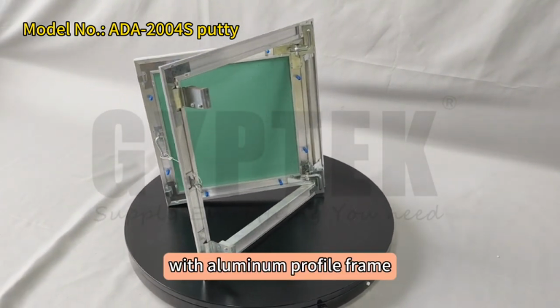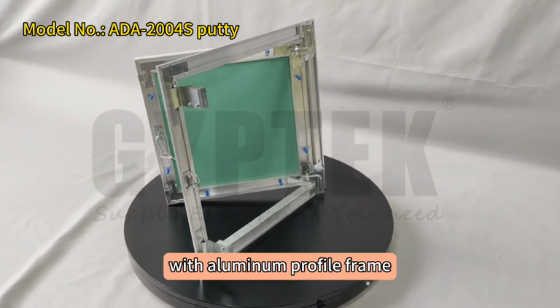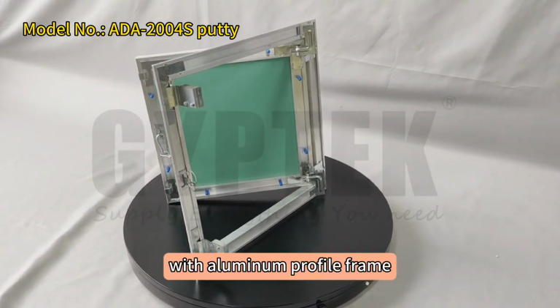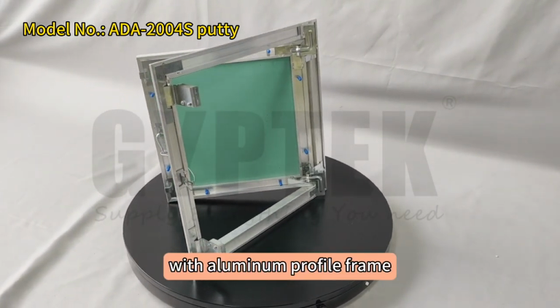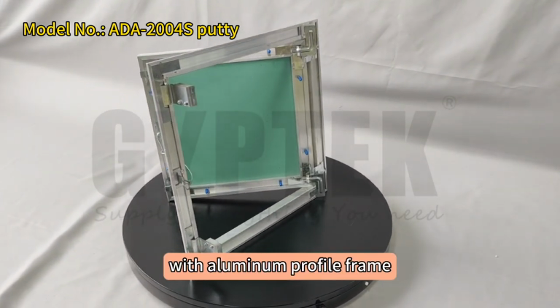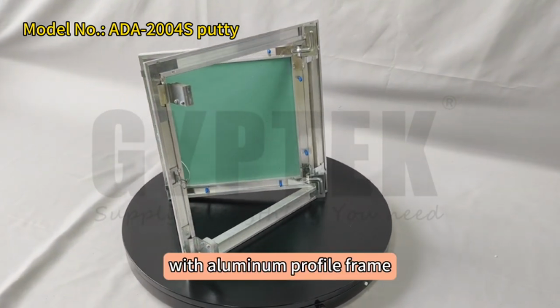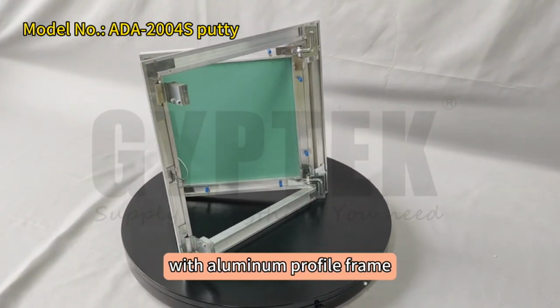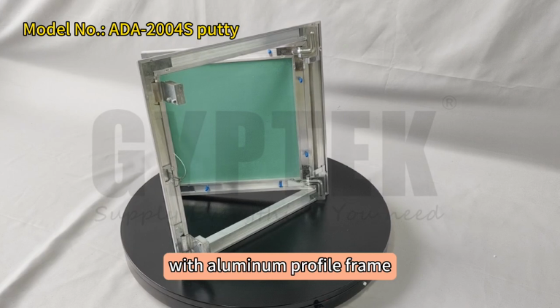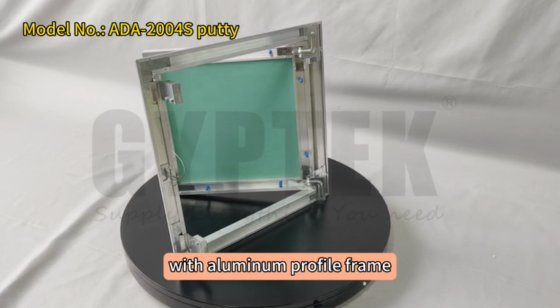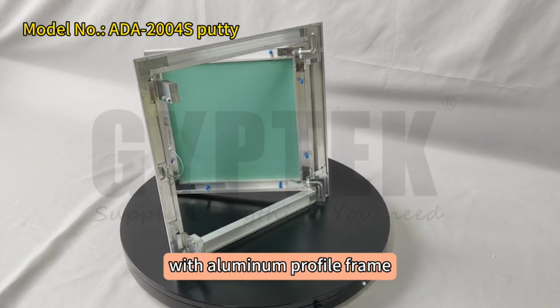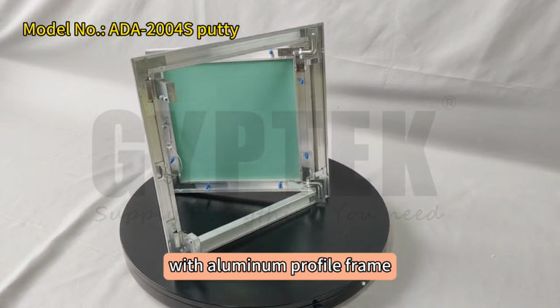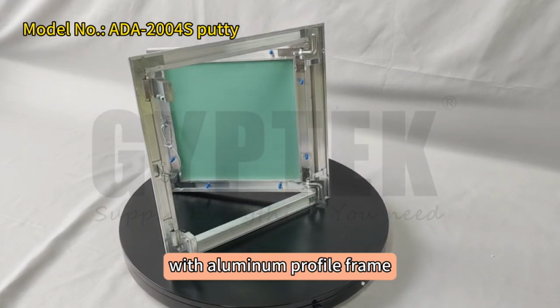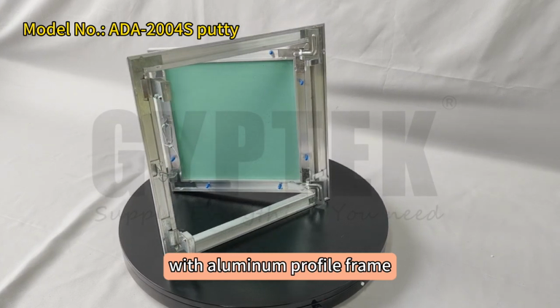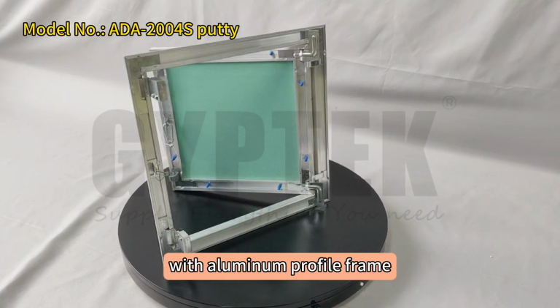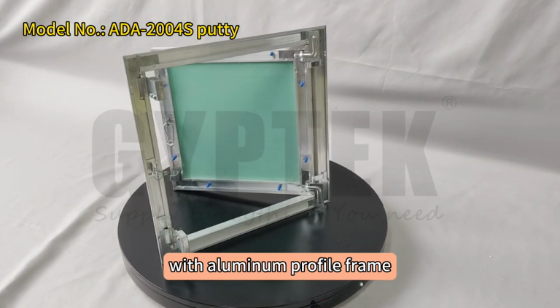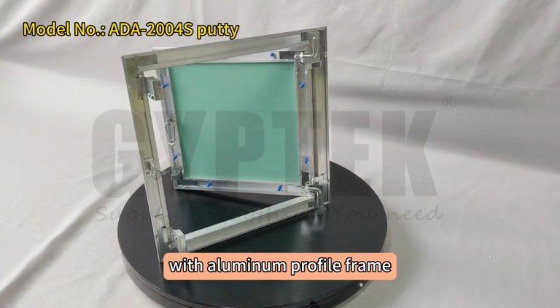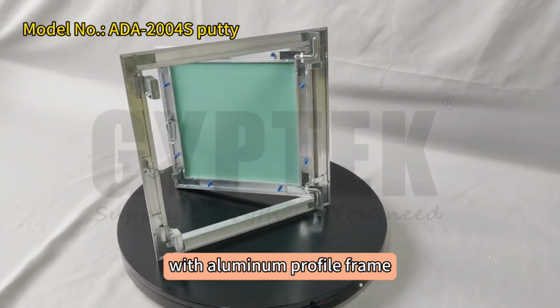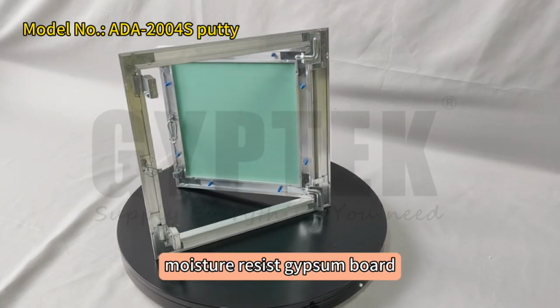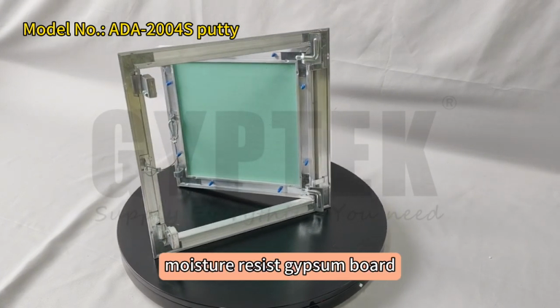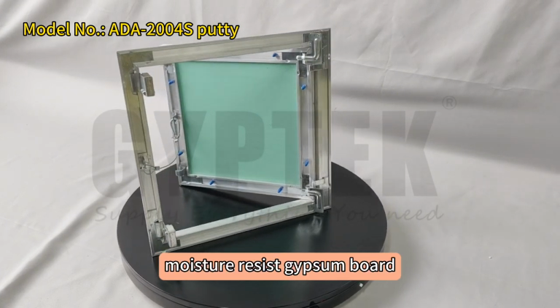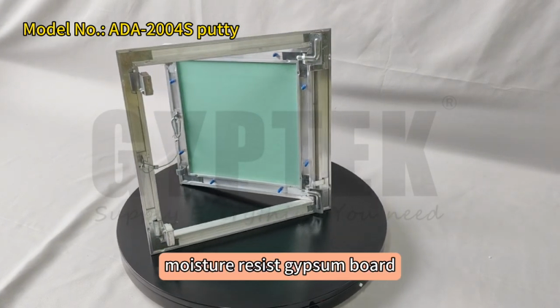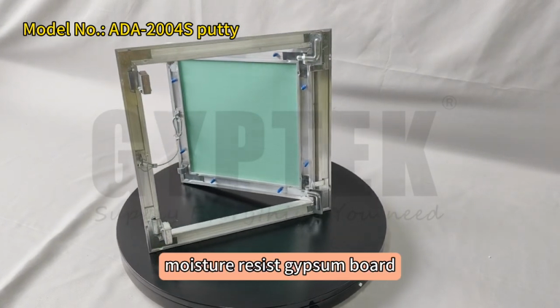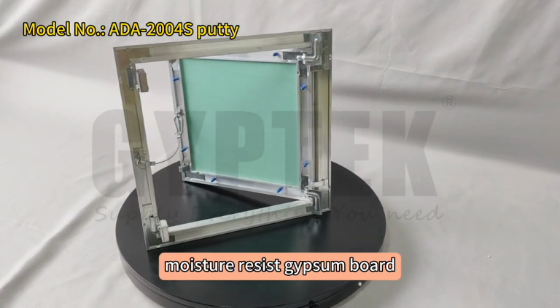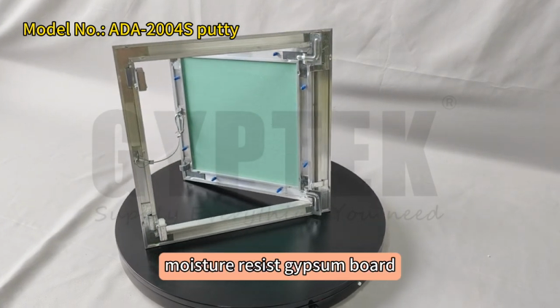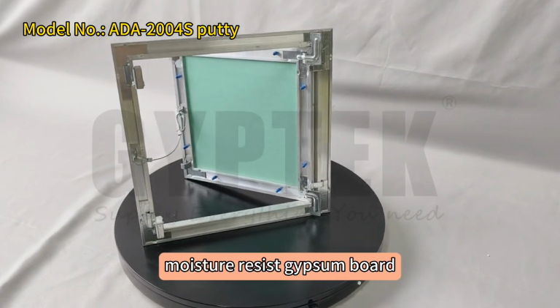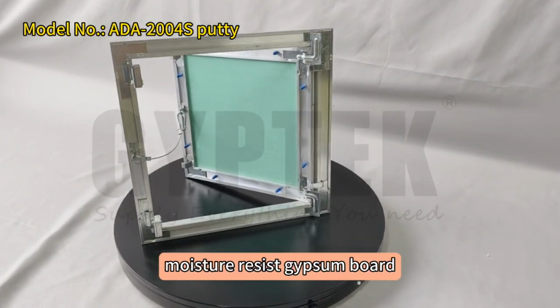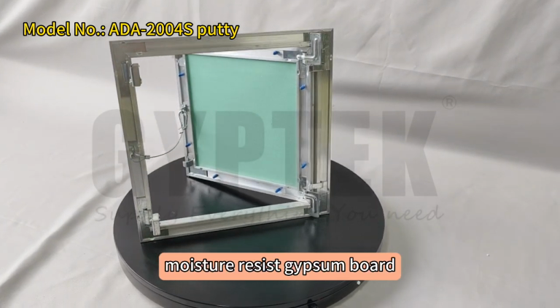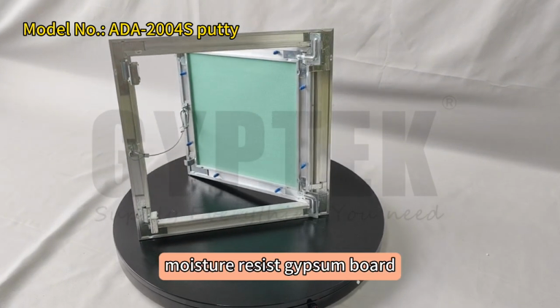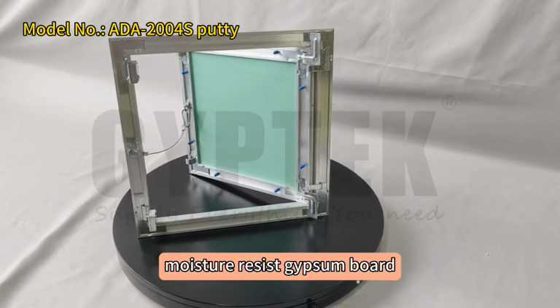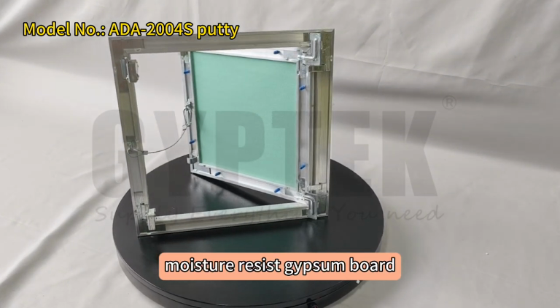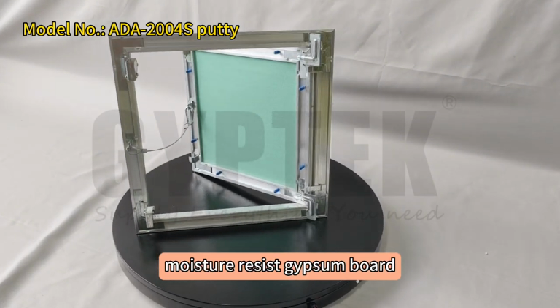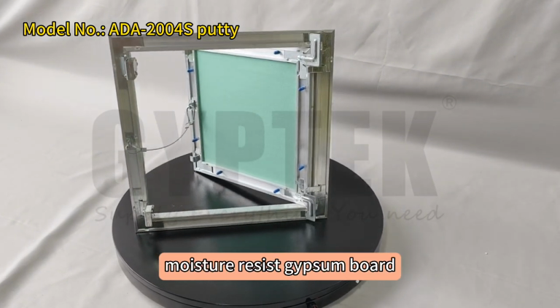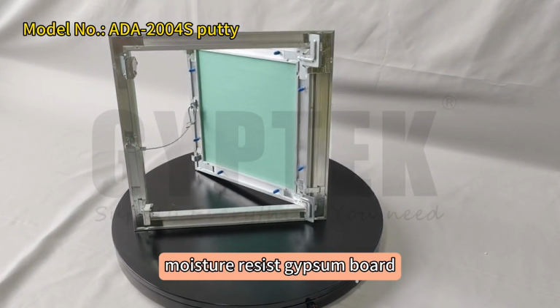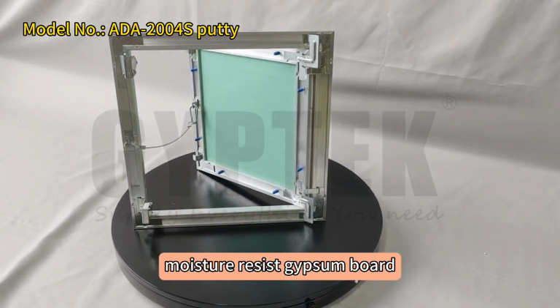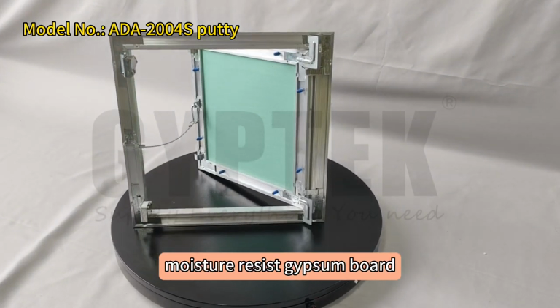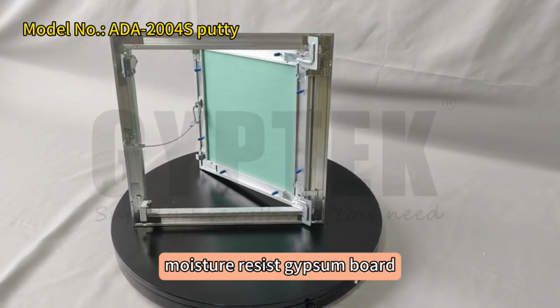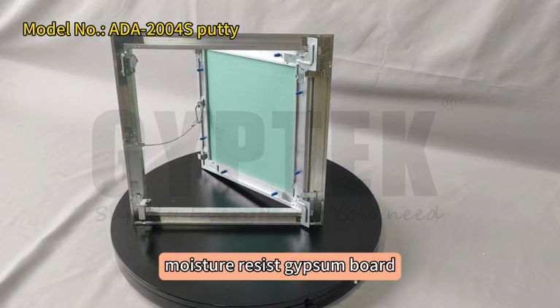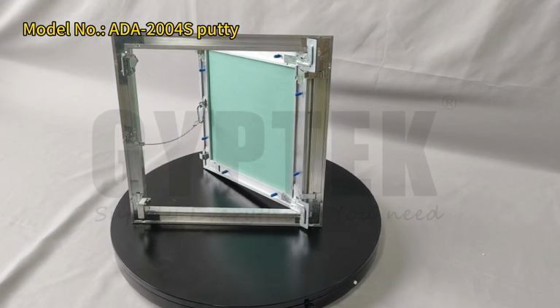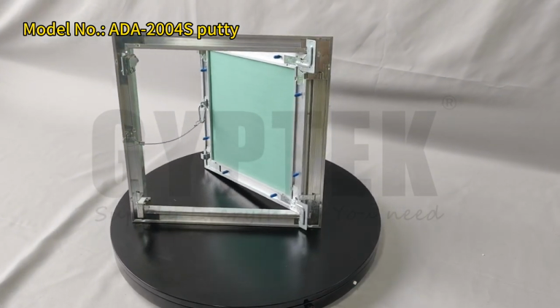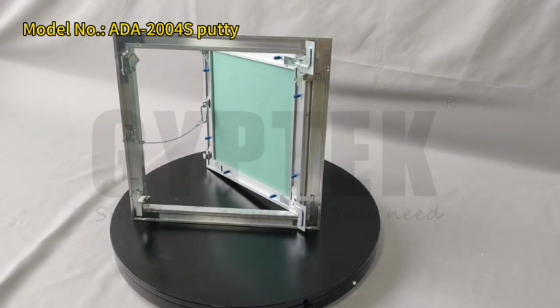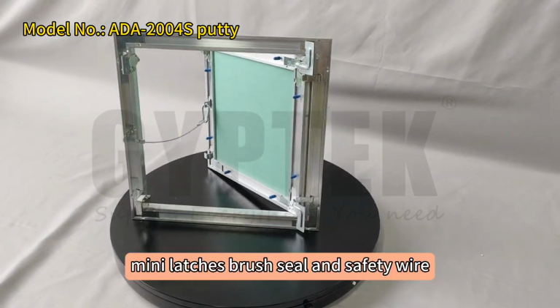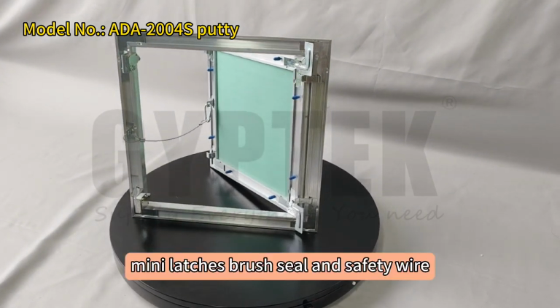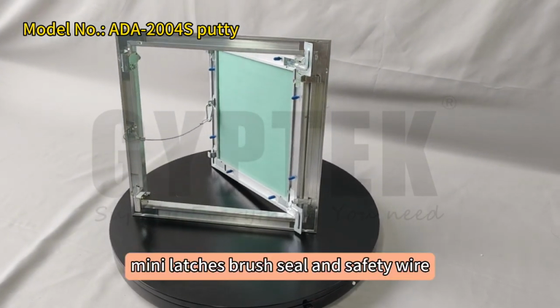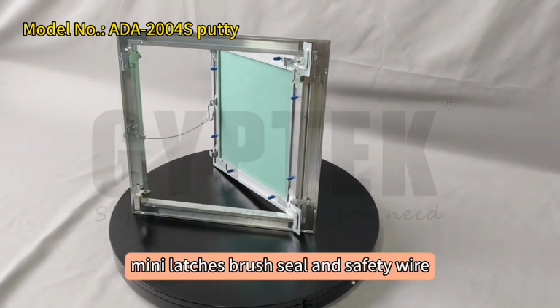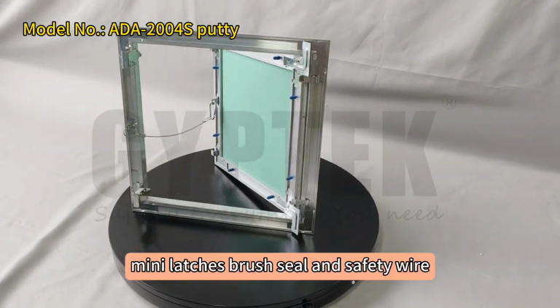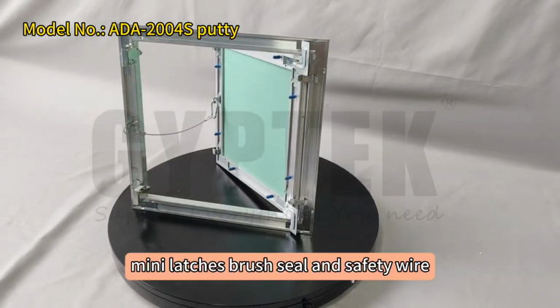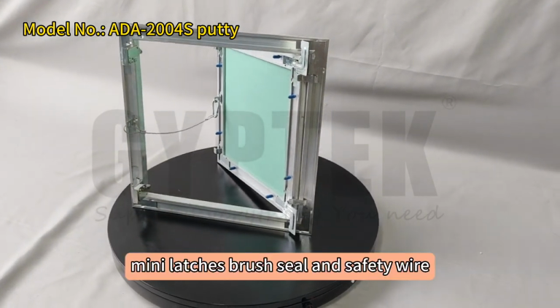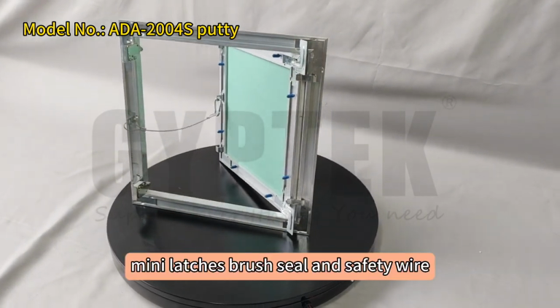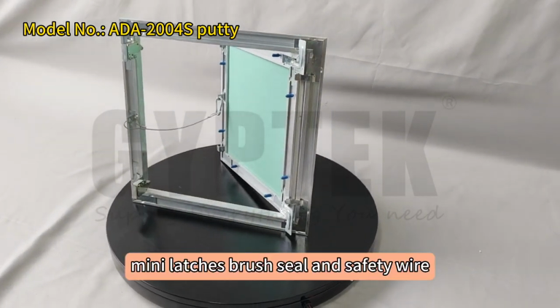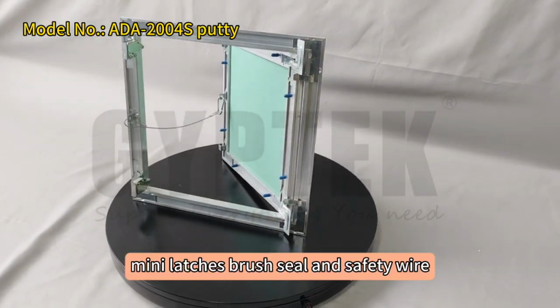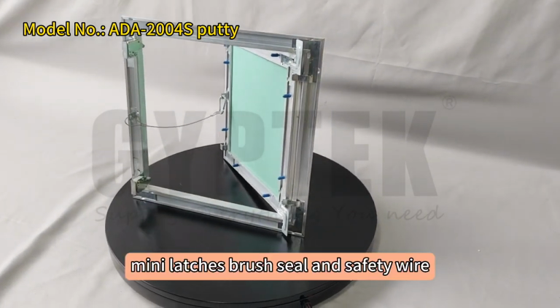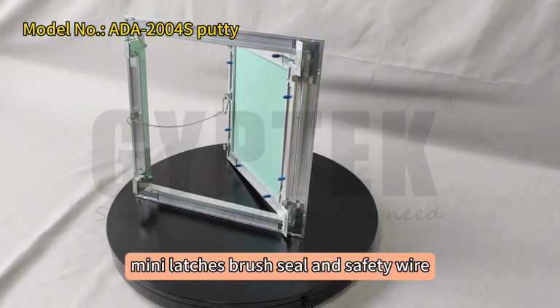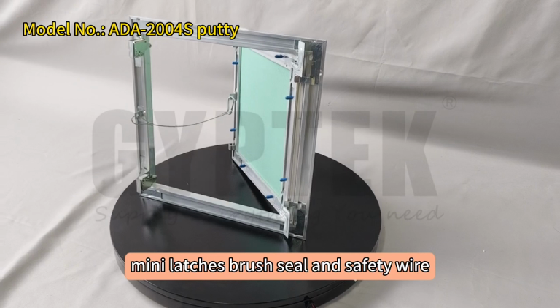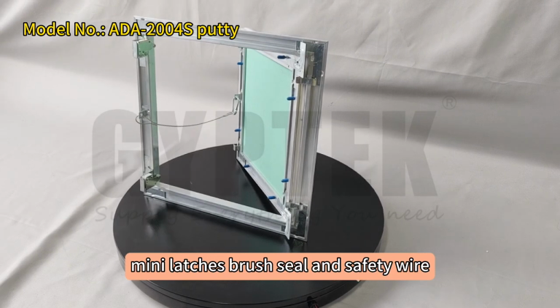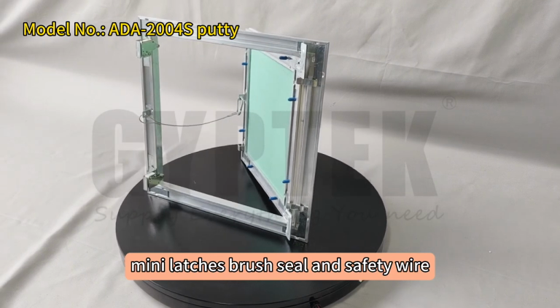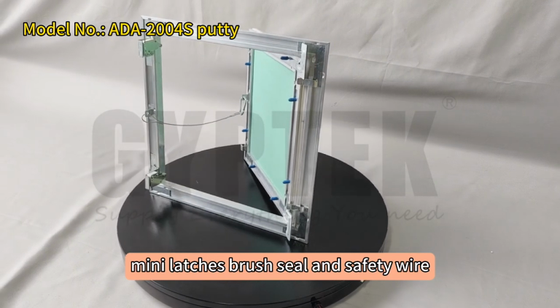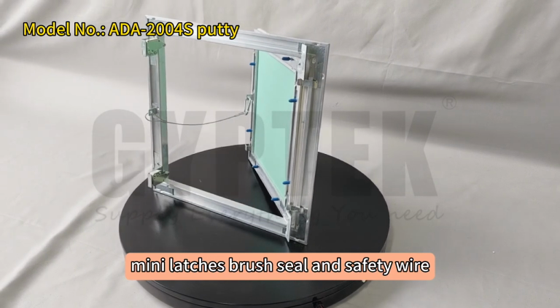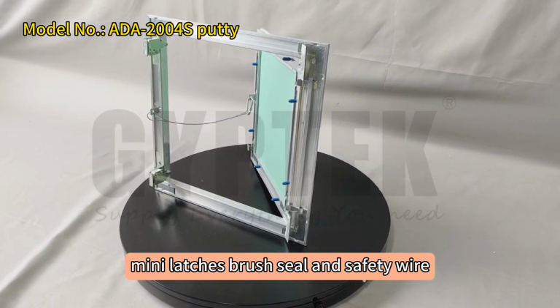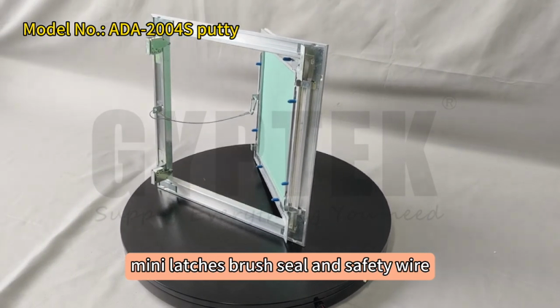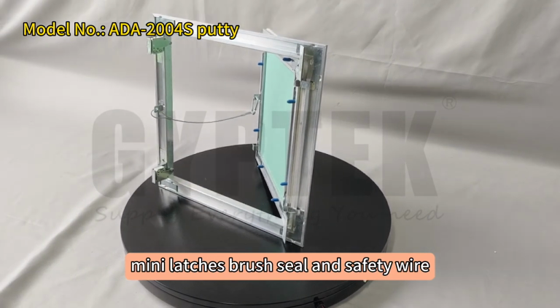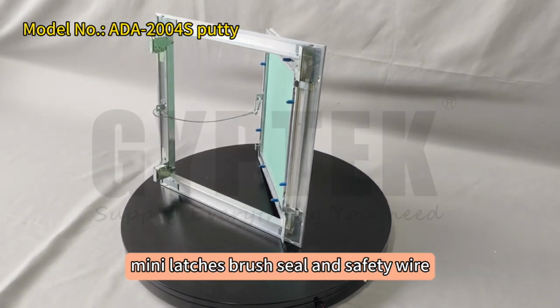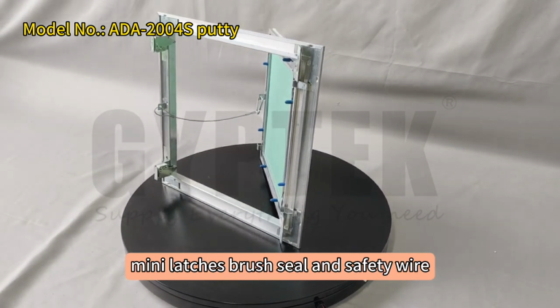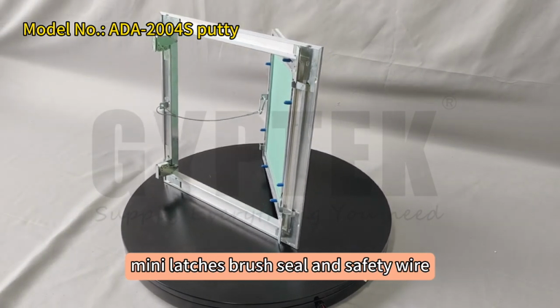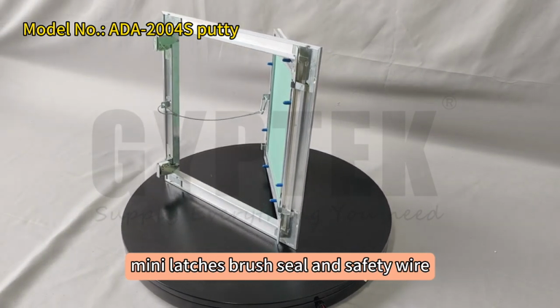With aluminum profile frame, moisture-resist gypsum board, mini latches, brush seal and safety wire.